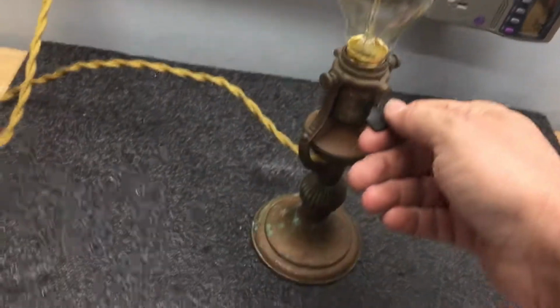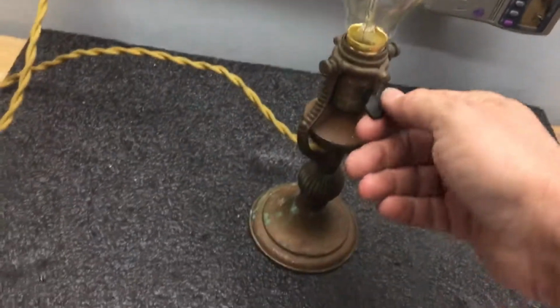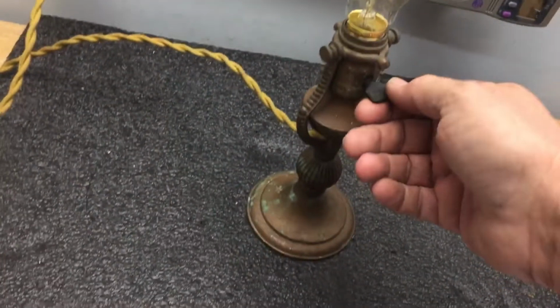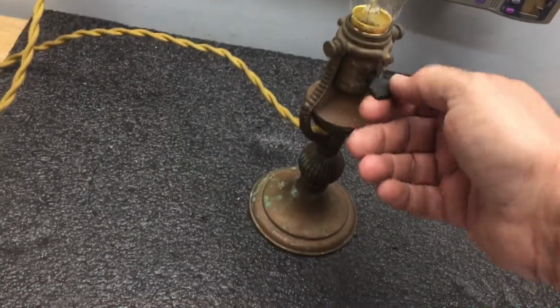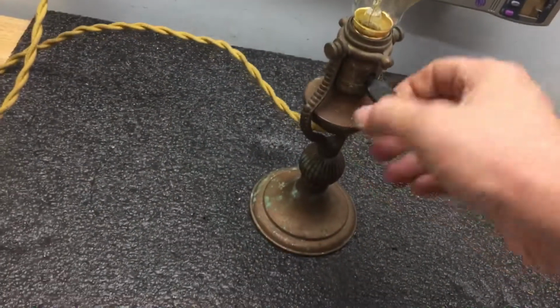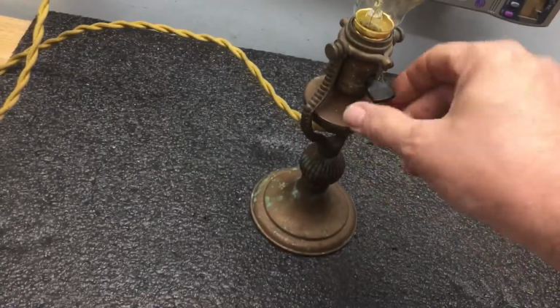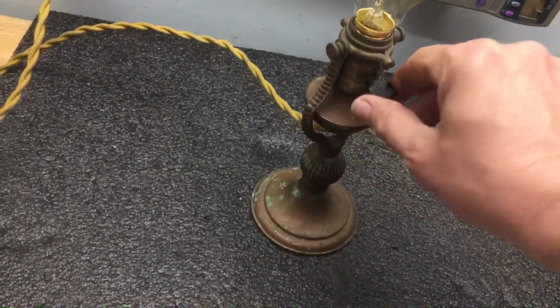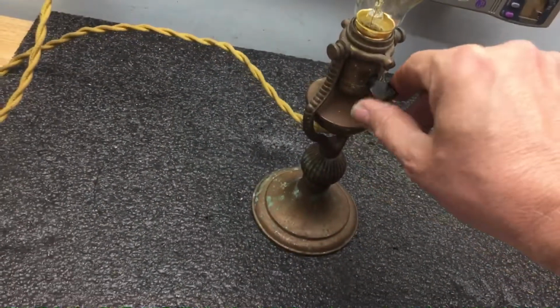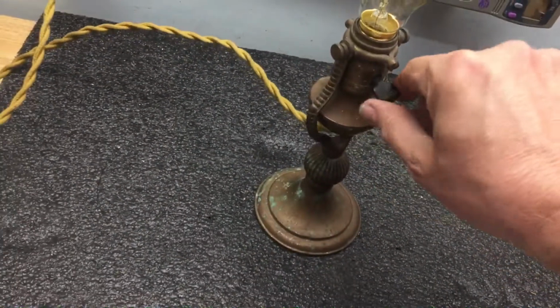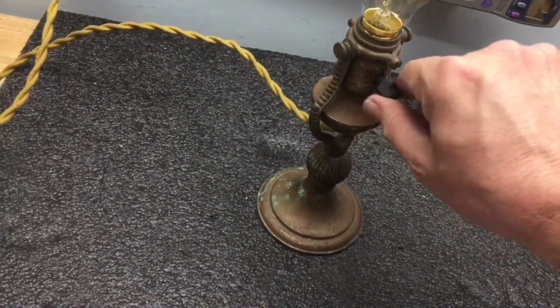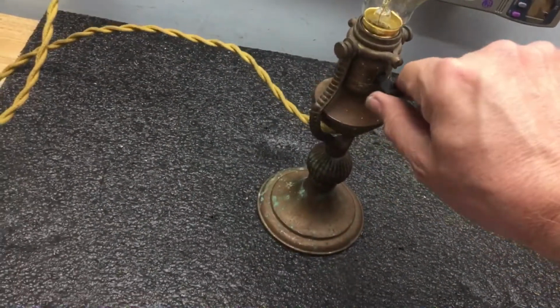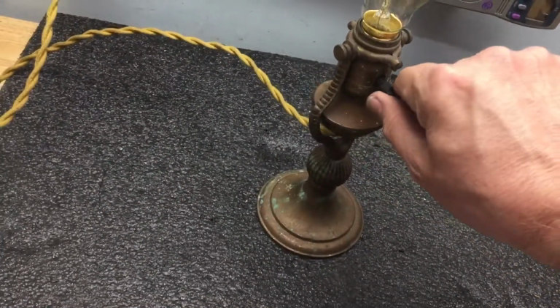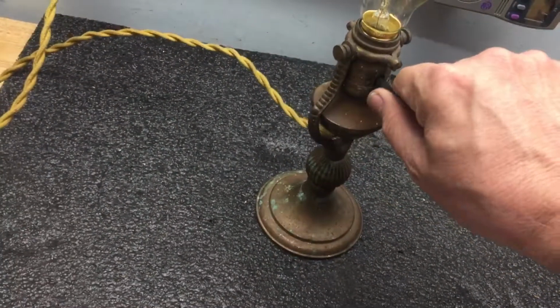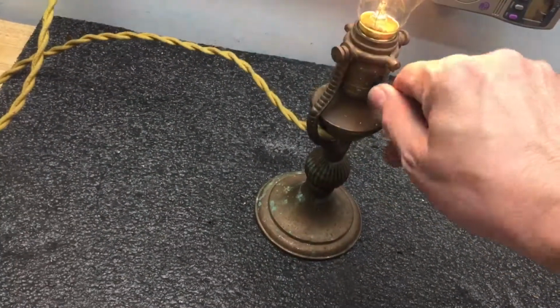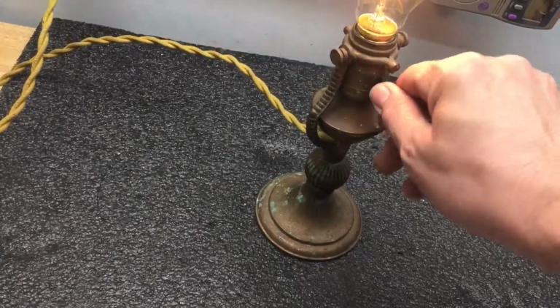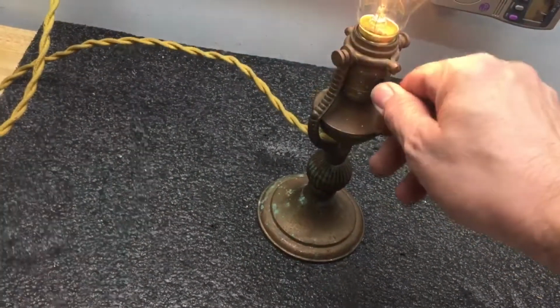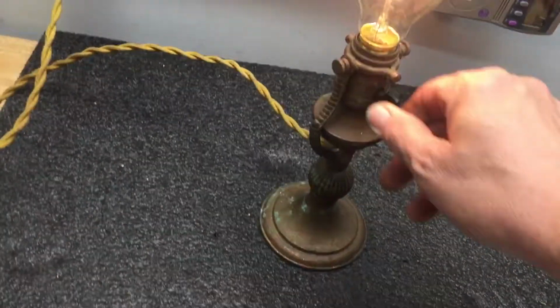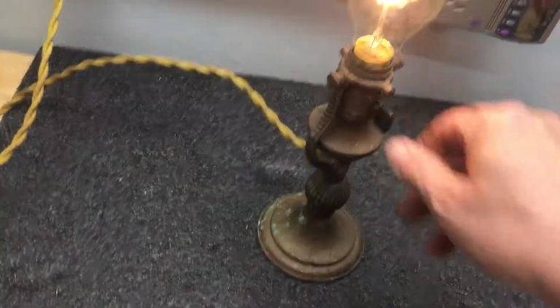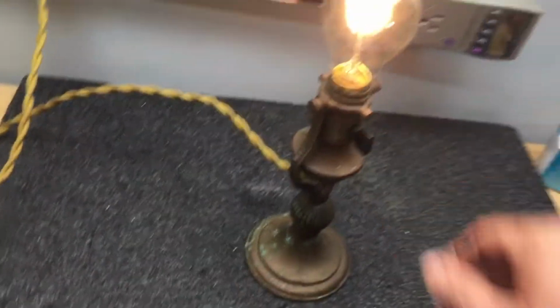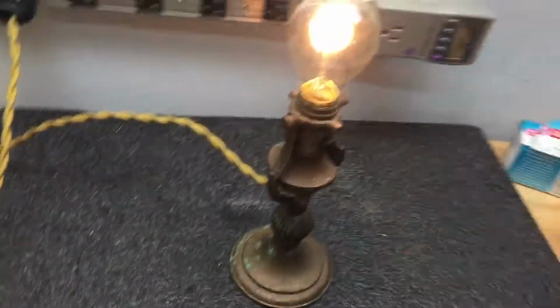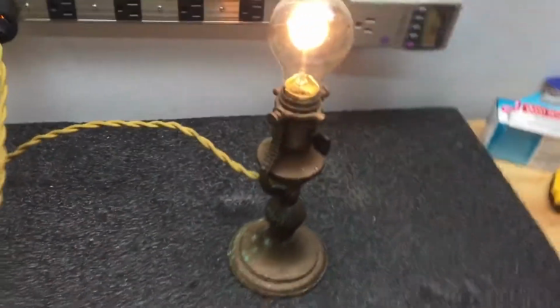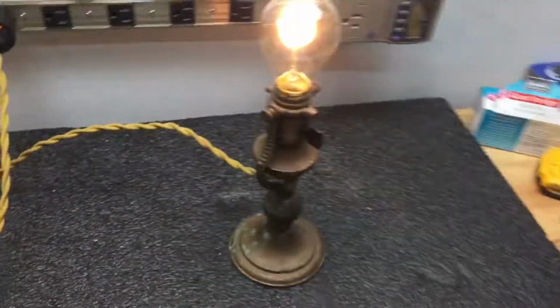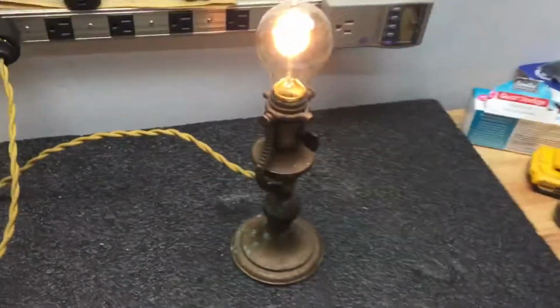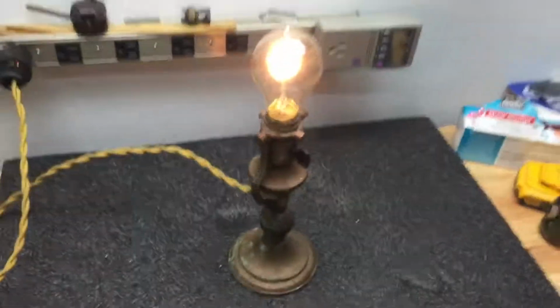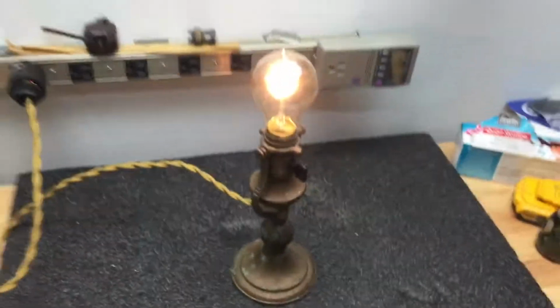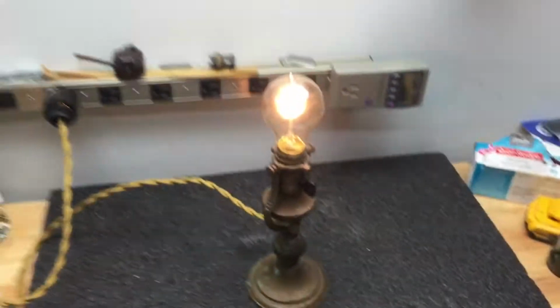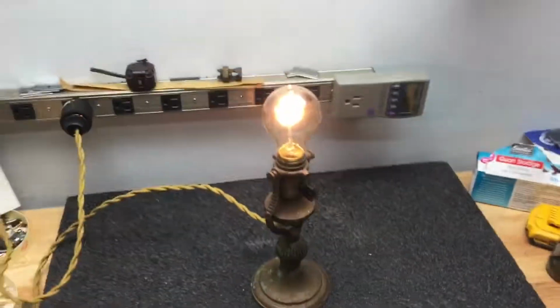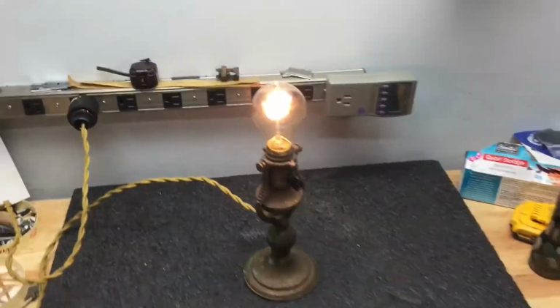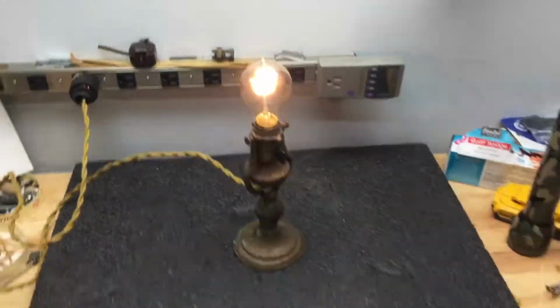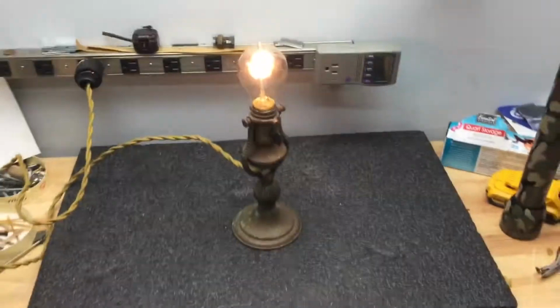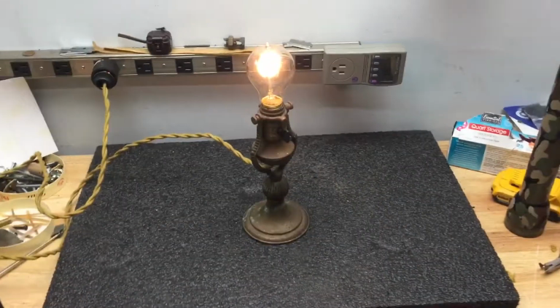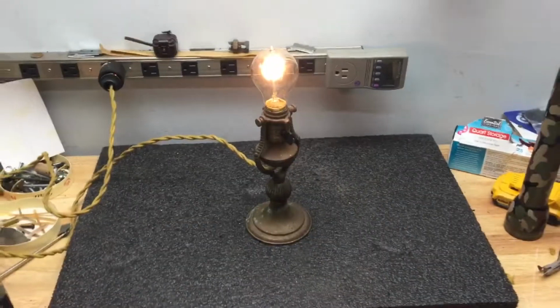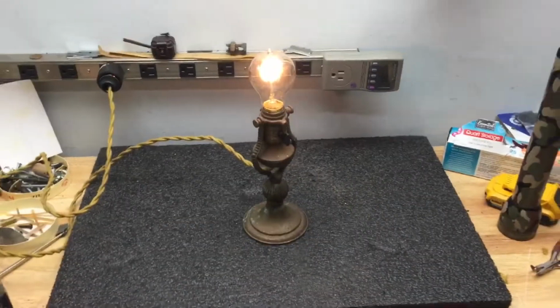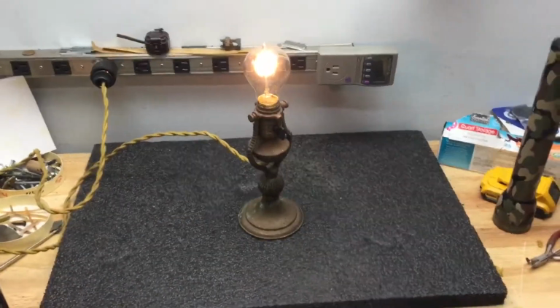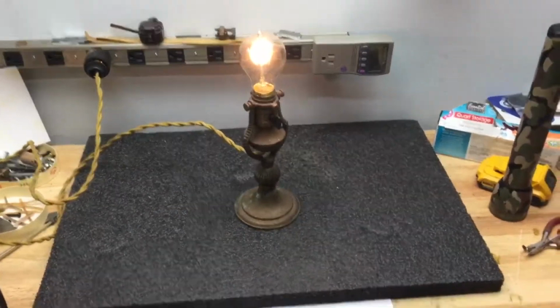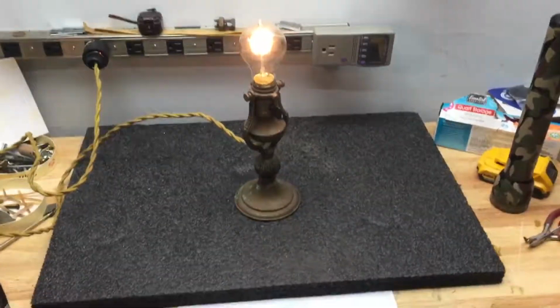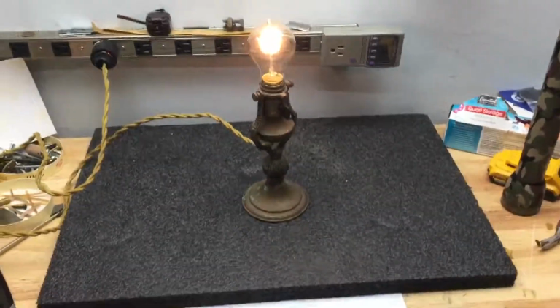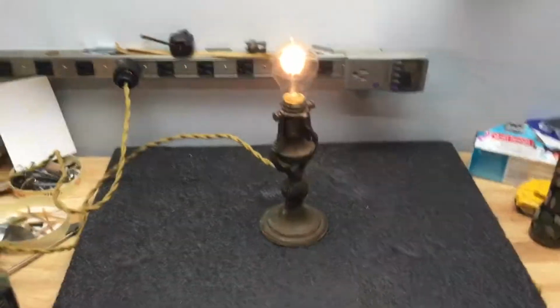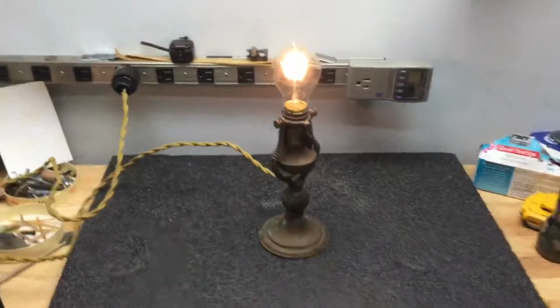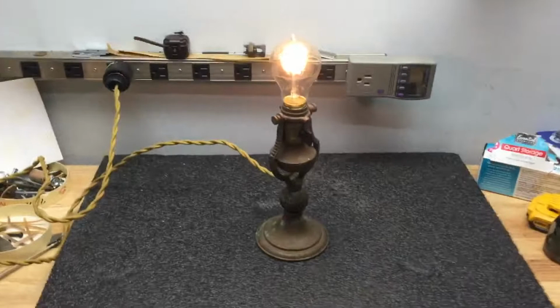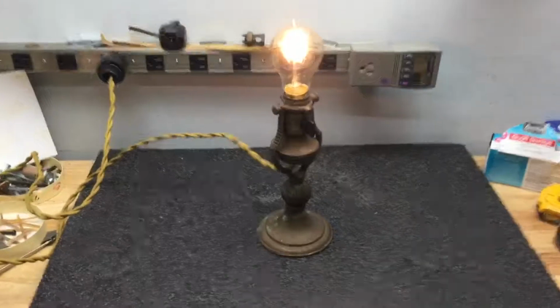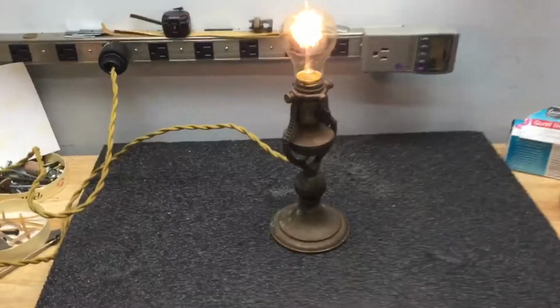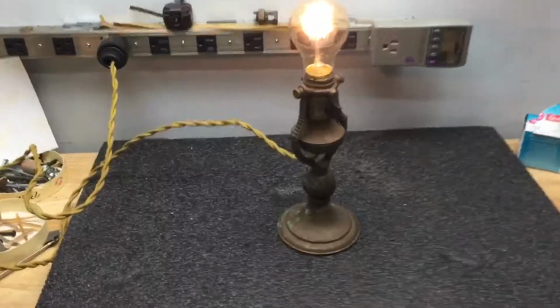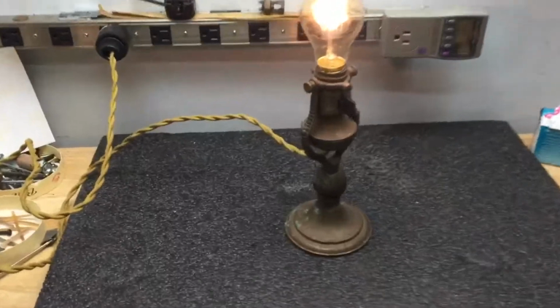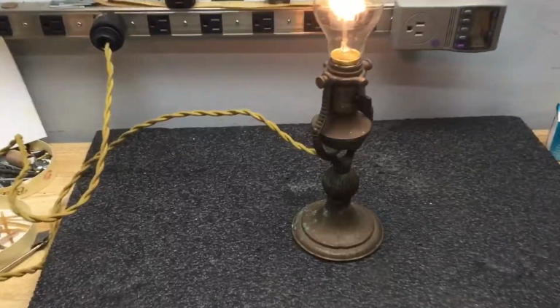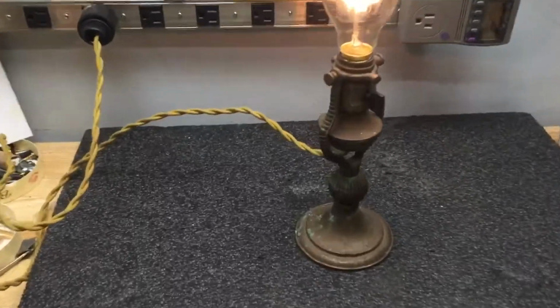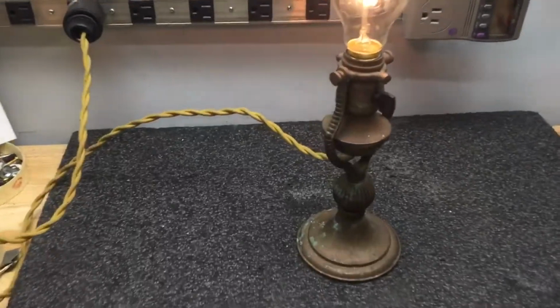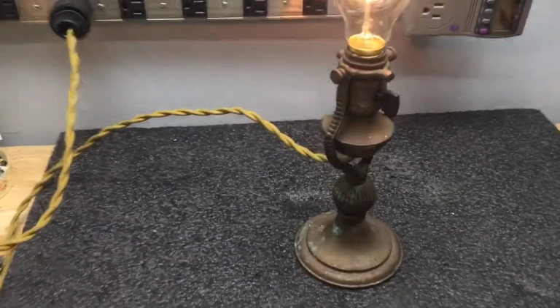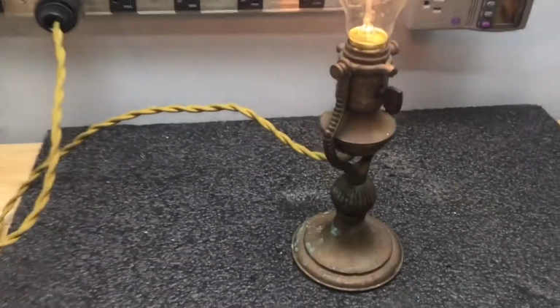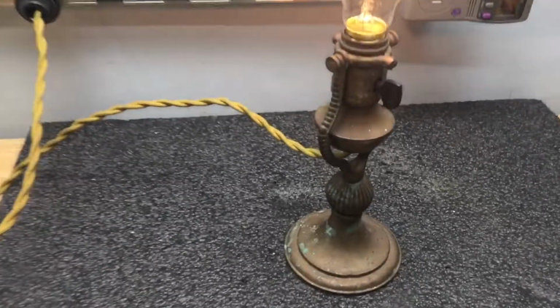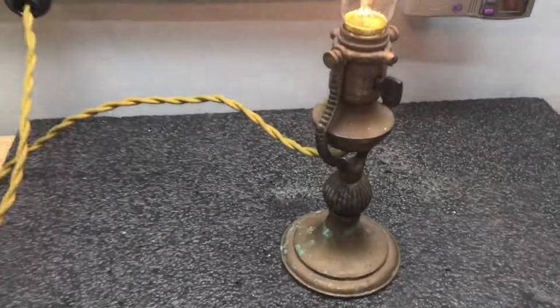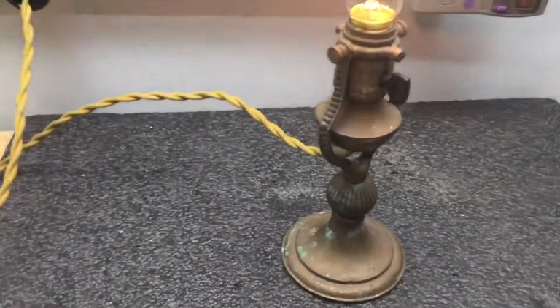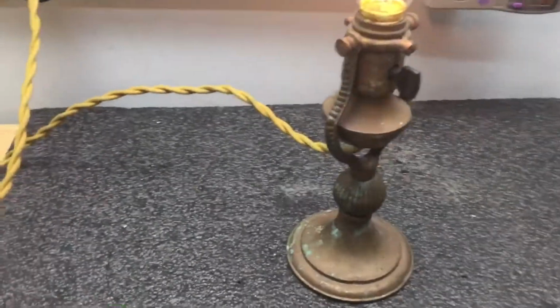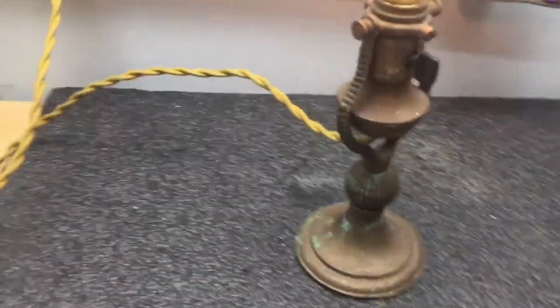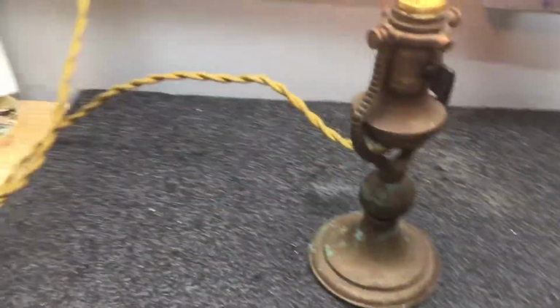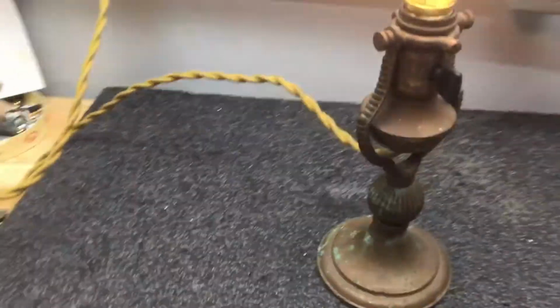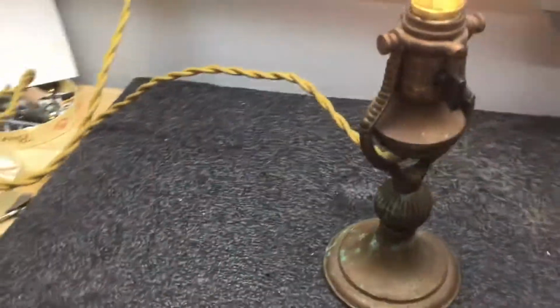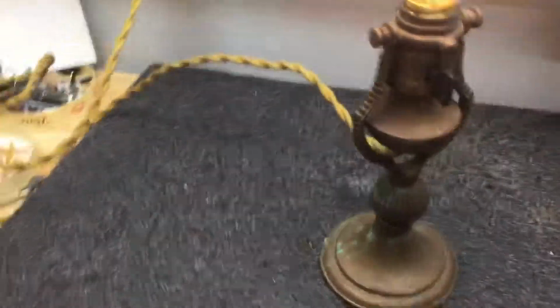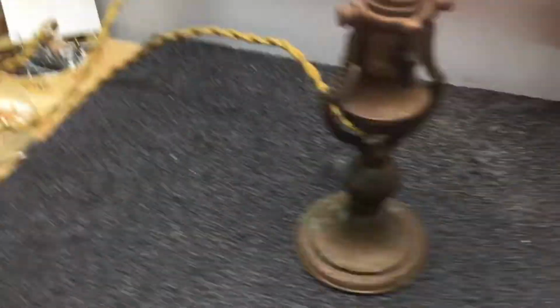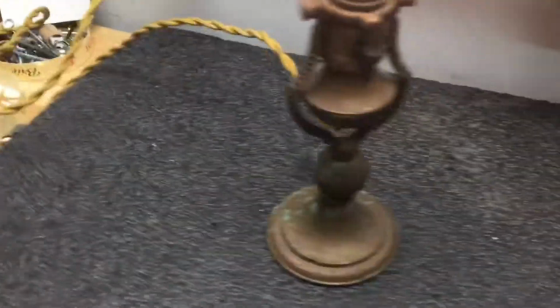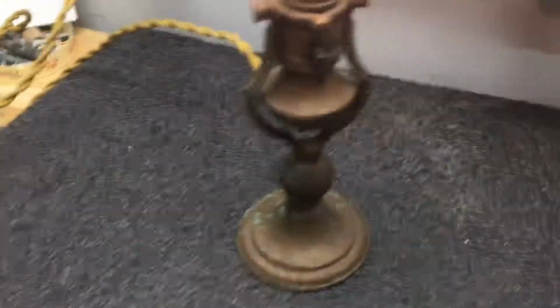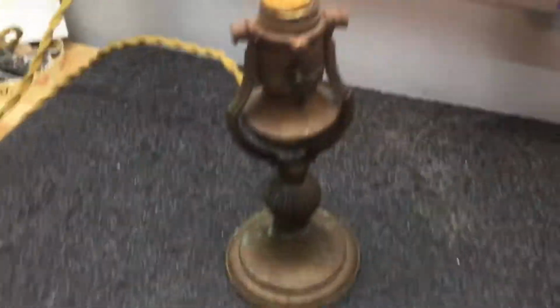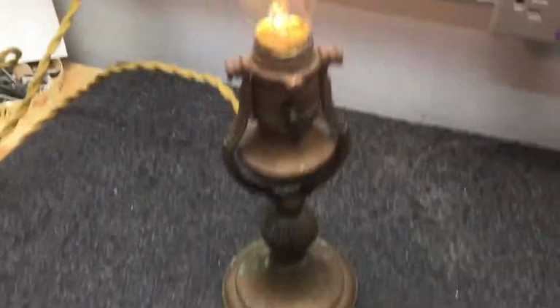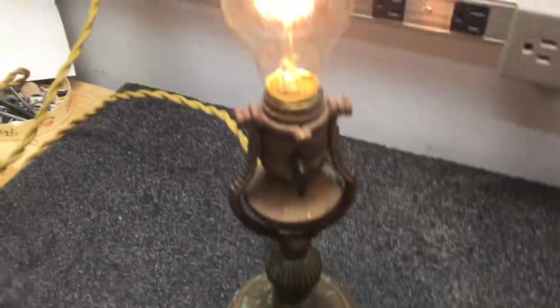That's why I cleaned it up and made sure the switch was real good. There it is — a 1905 table lamp.